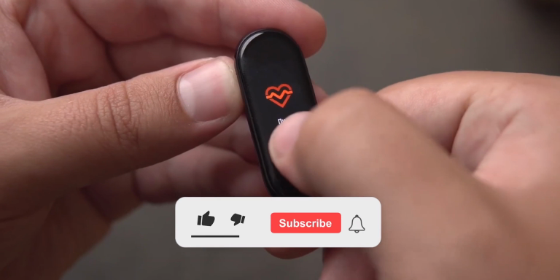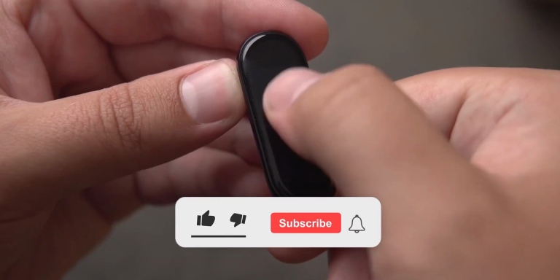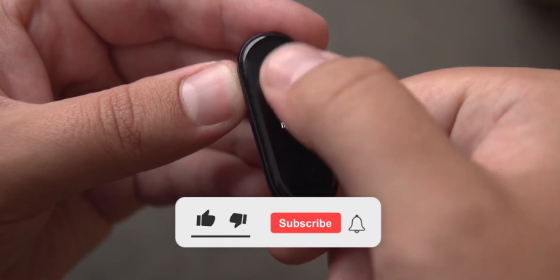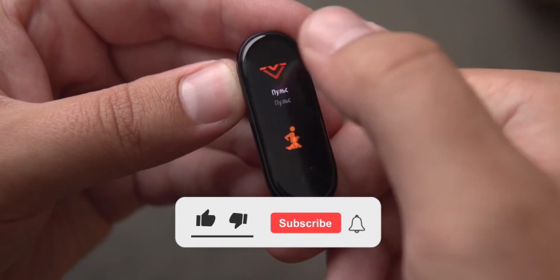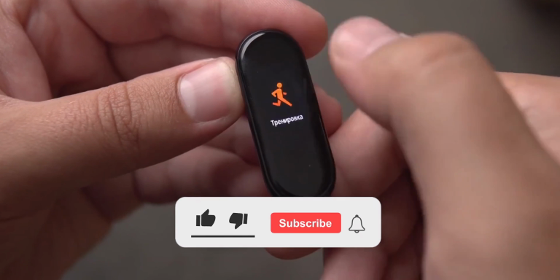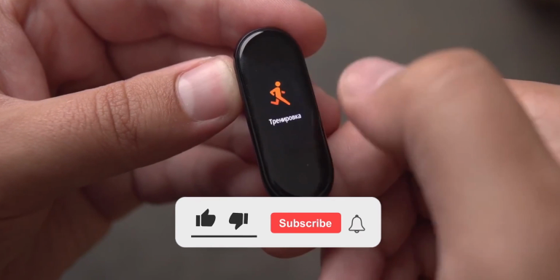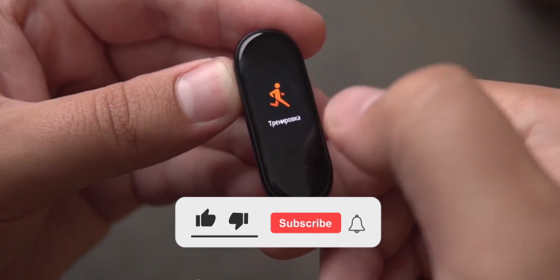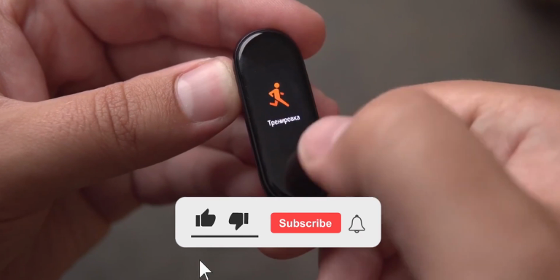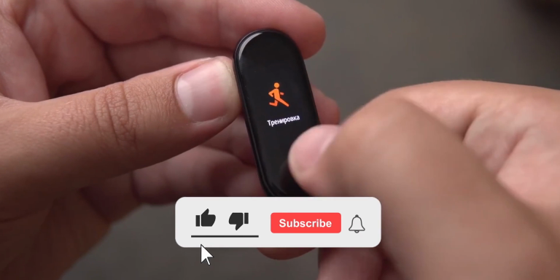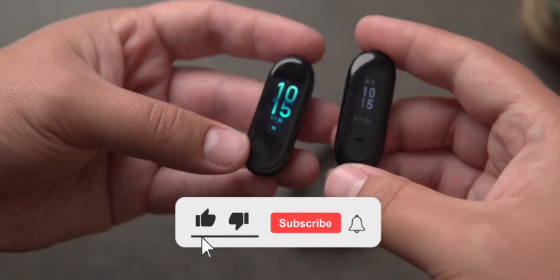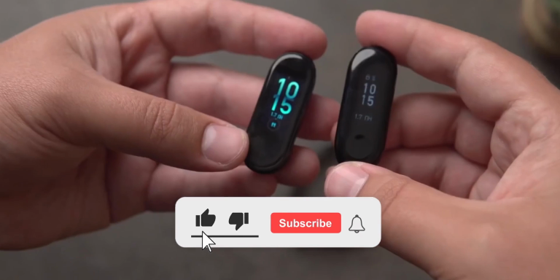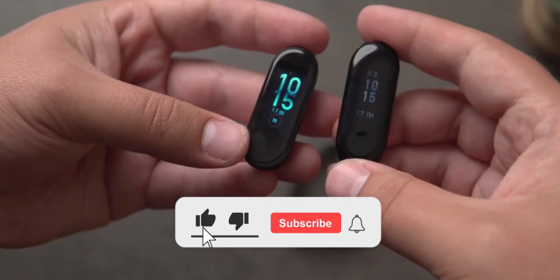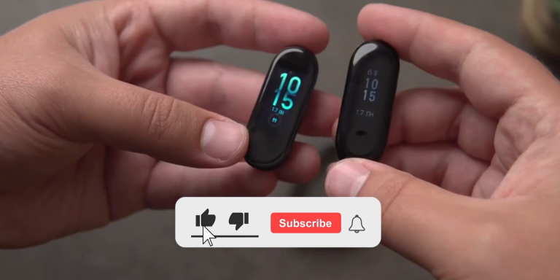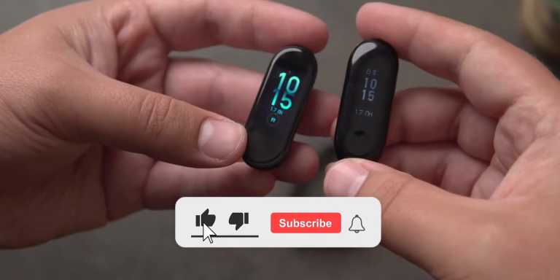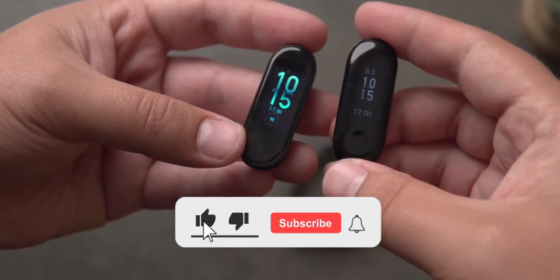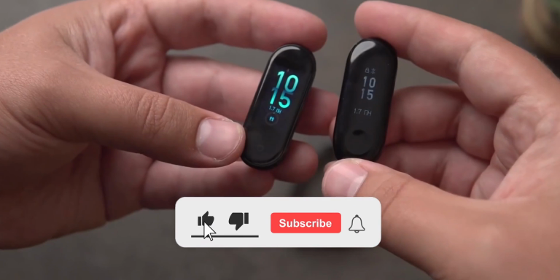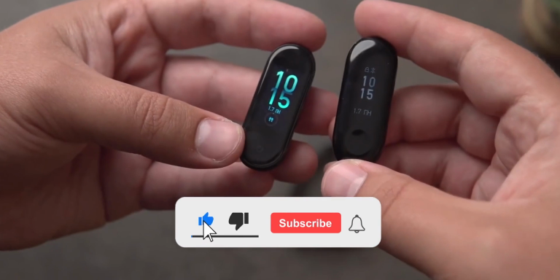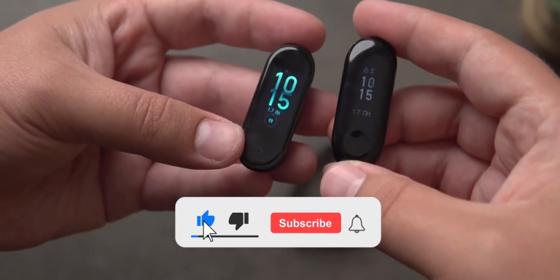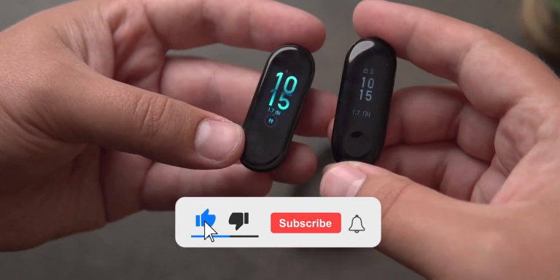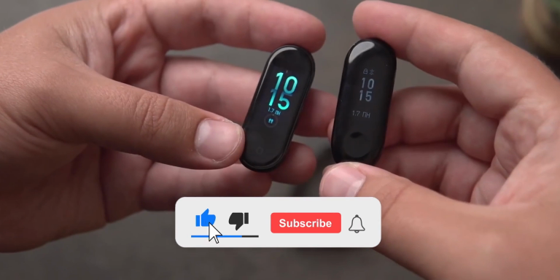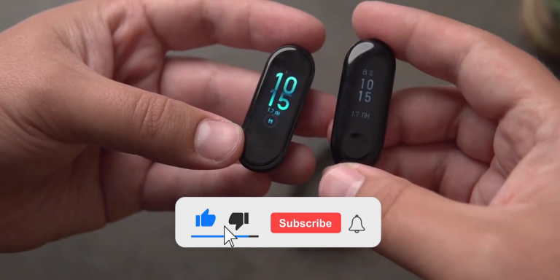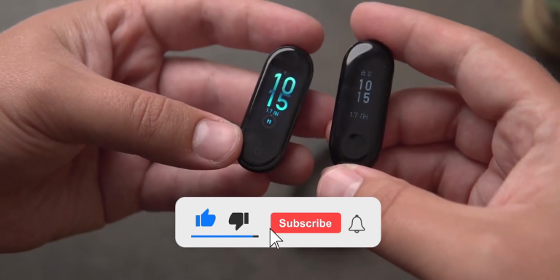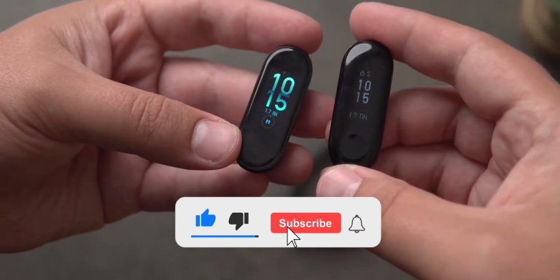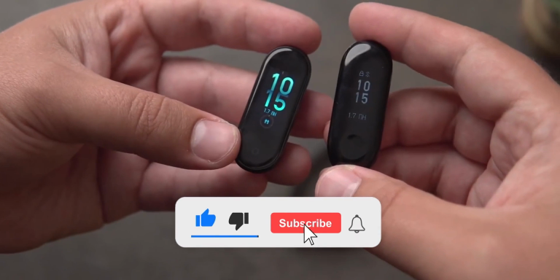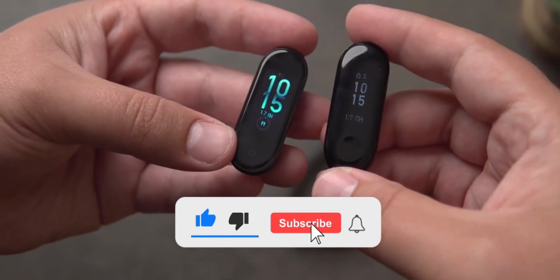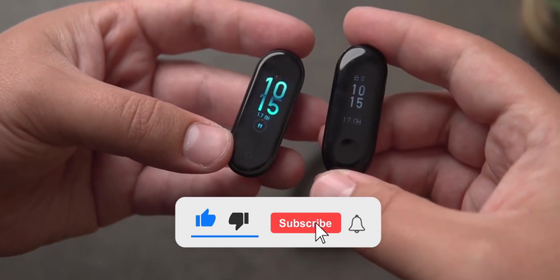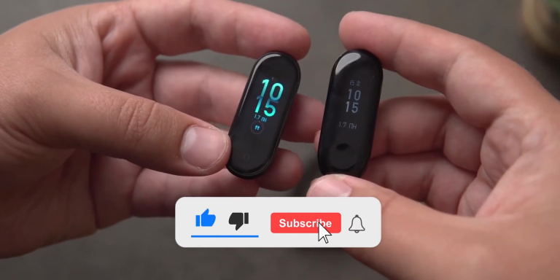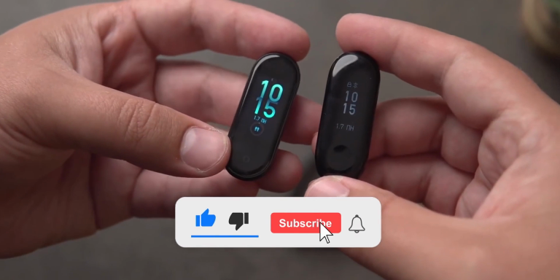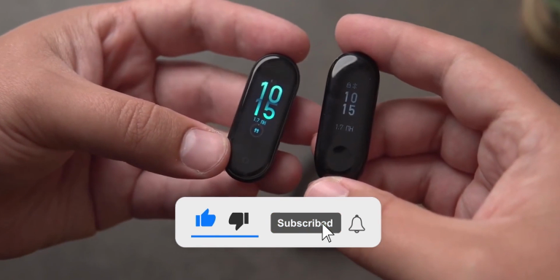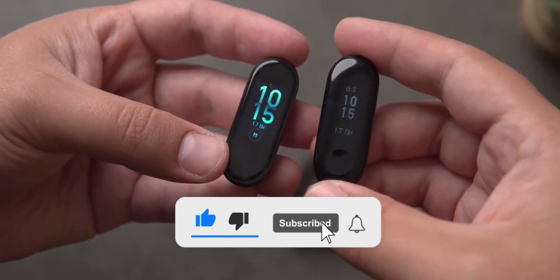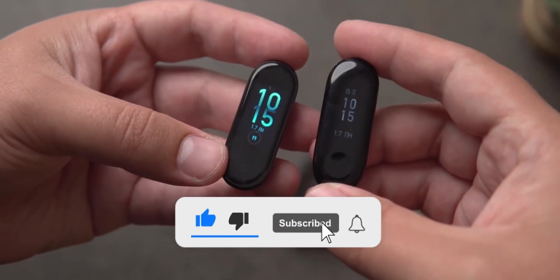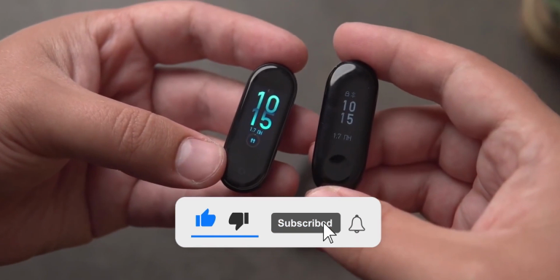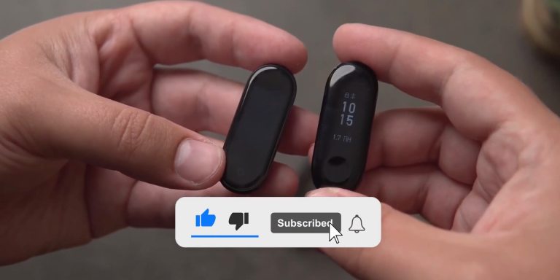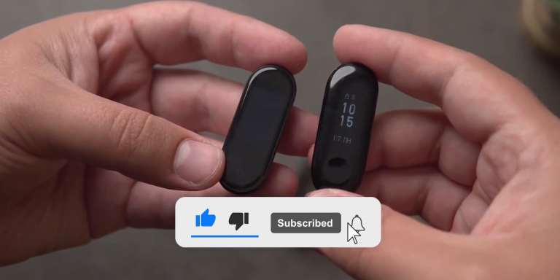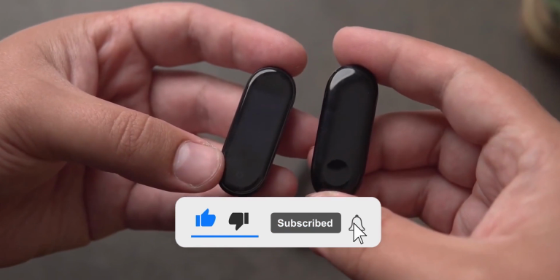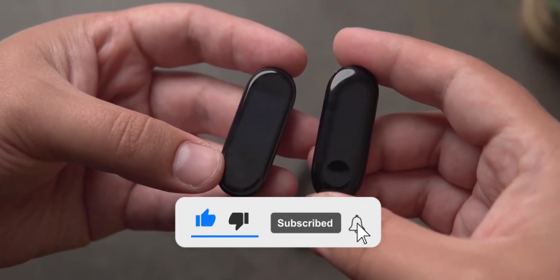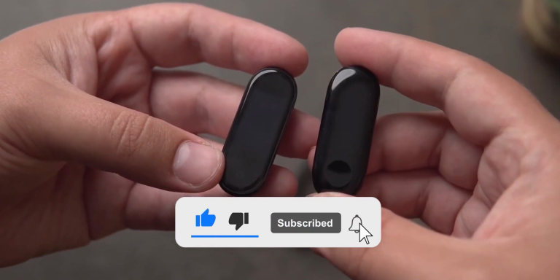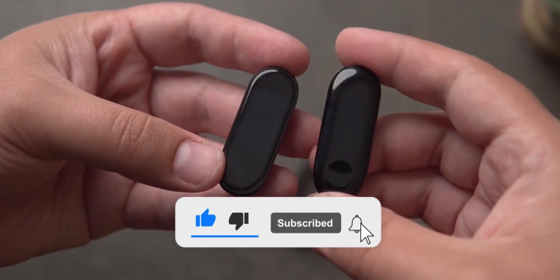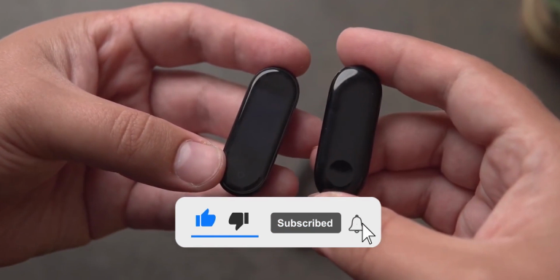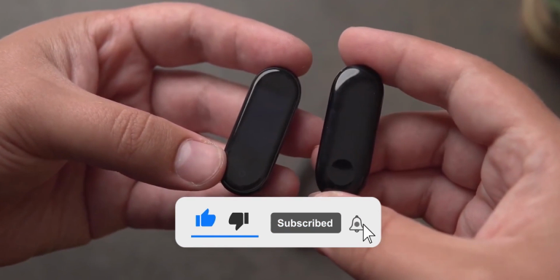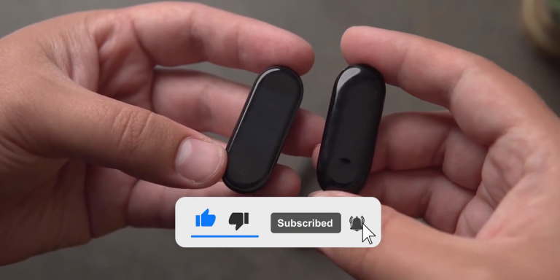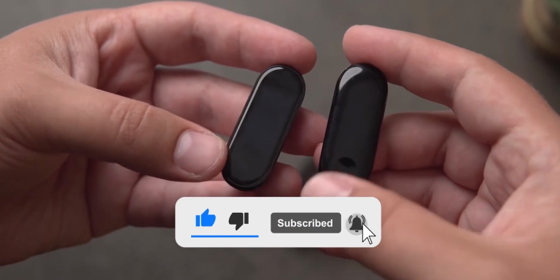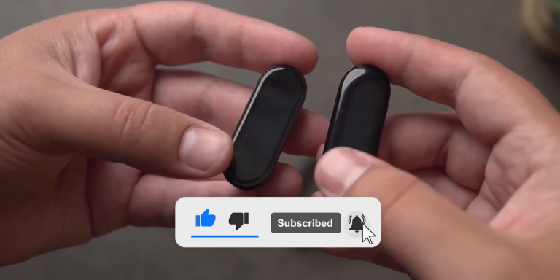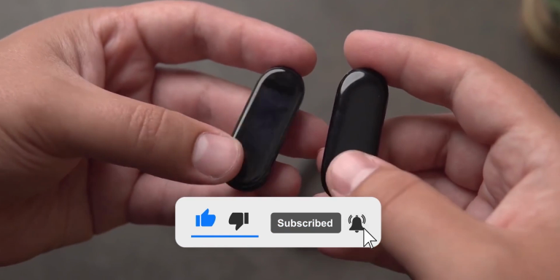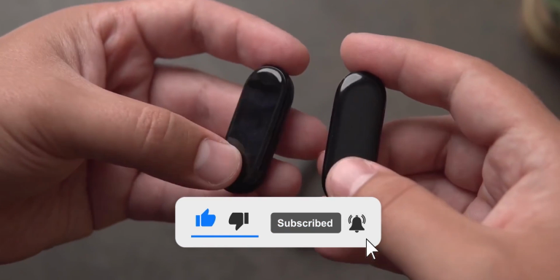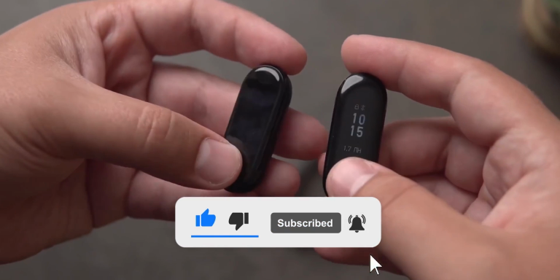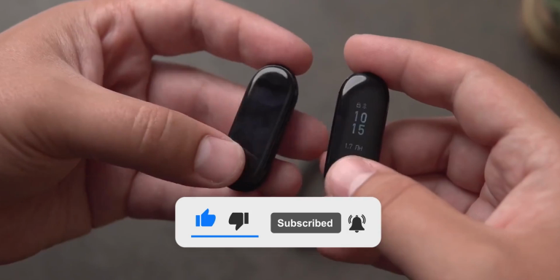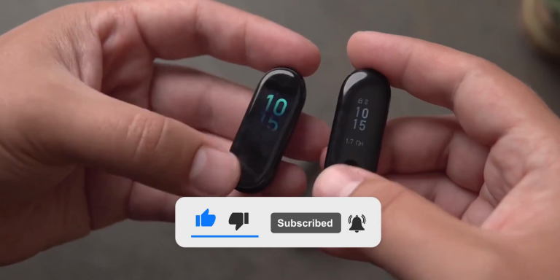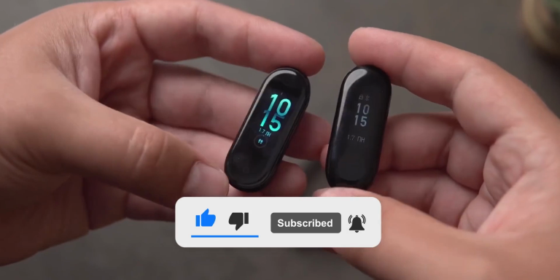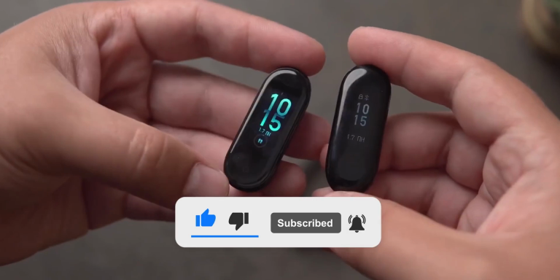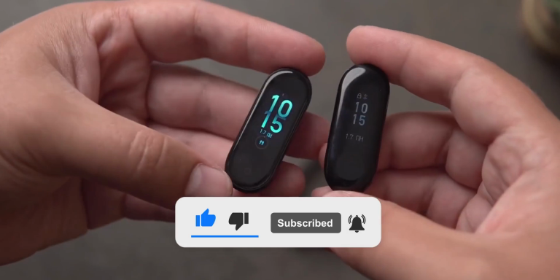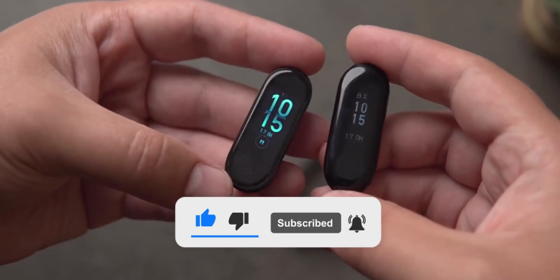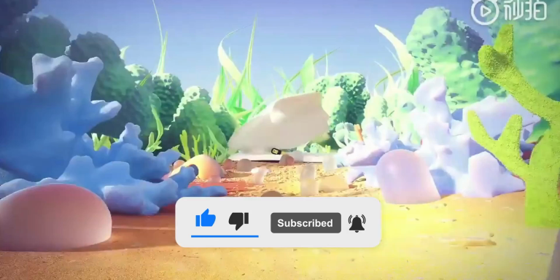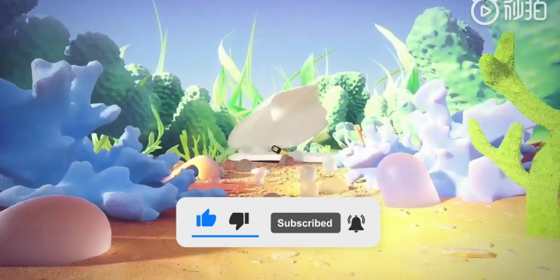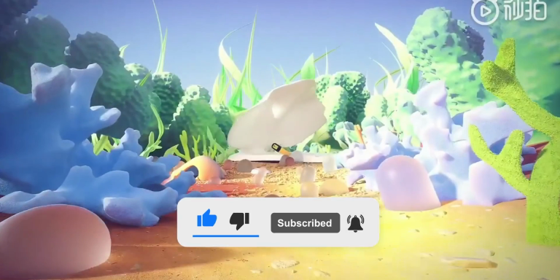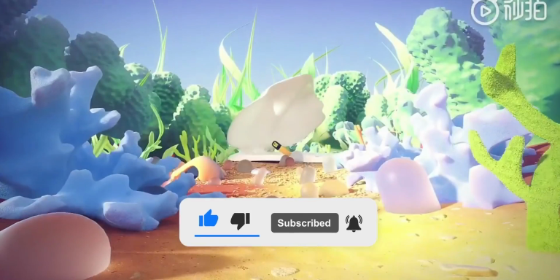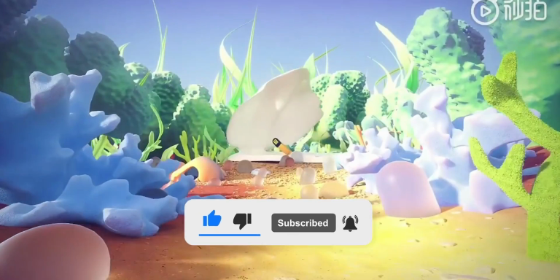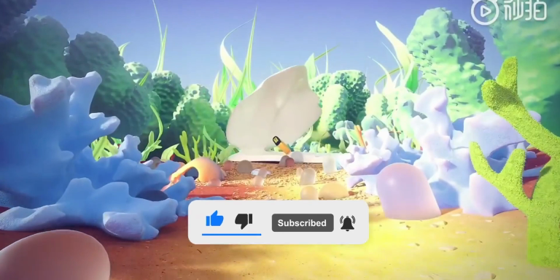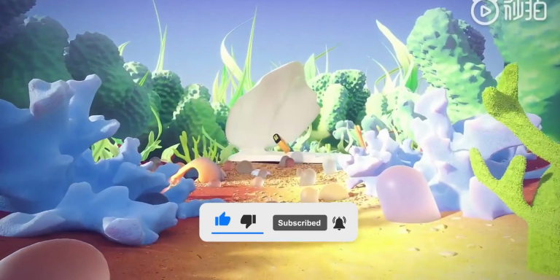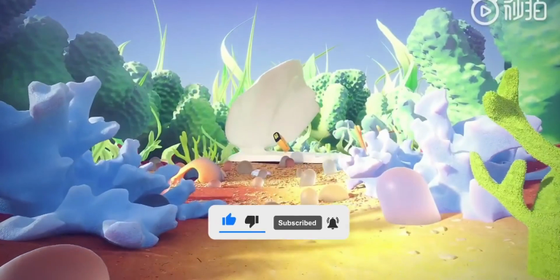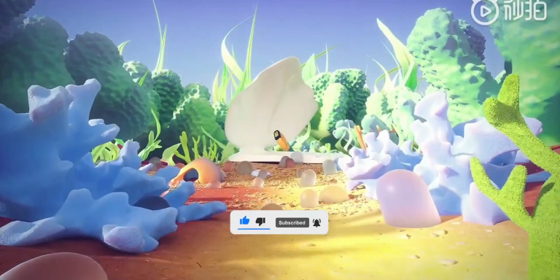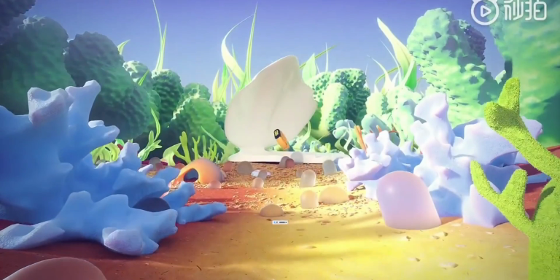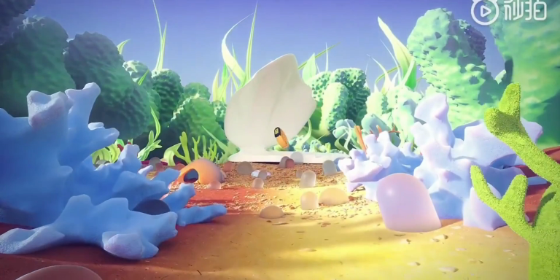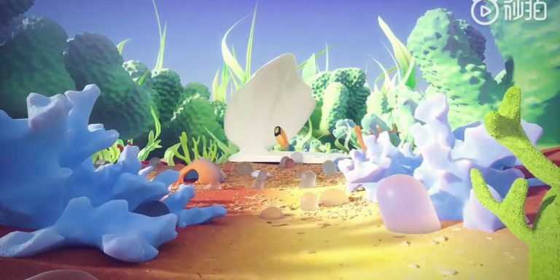It's OZN, and before I start, I suggest you subscribe to my channel and ring the bell. Let's discuss the news.